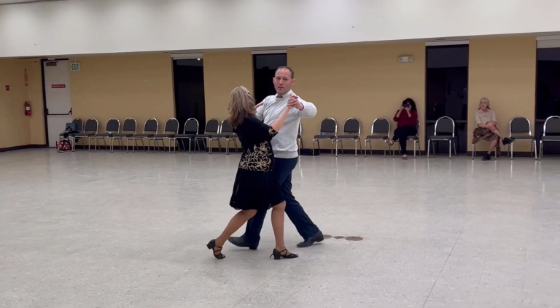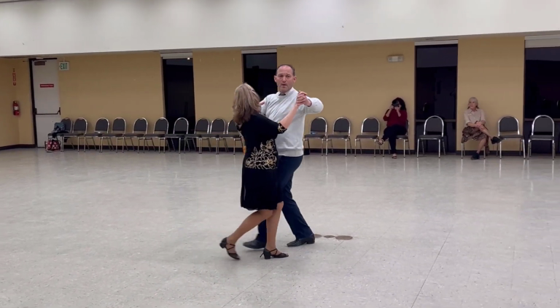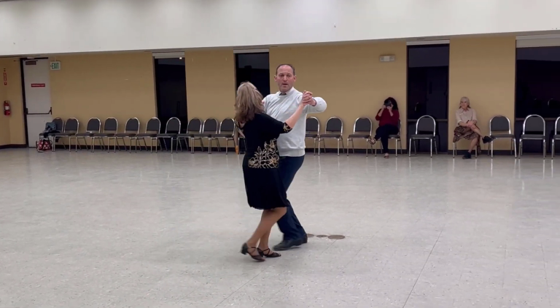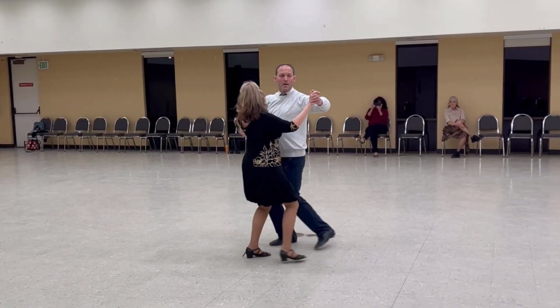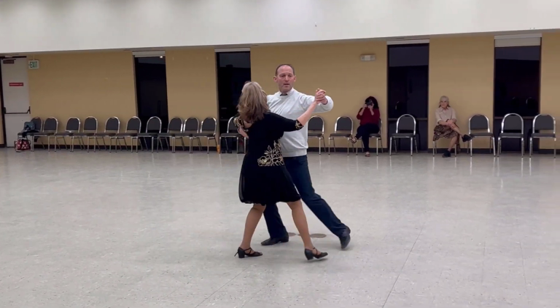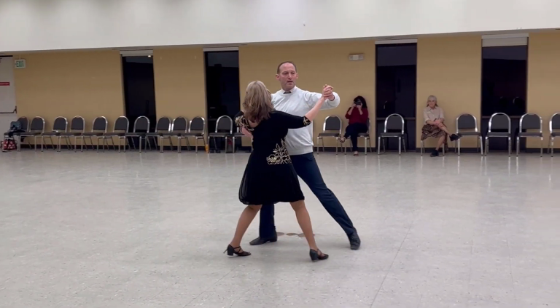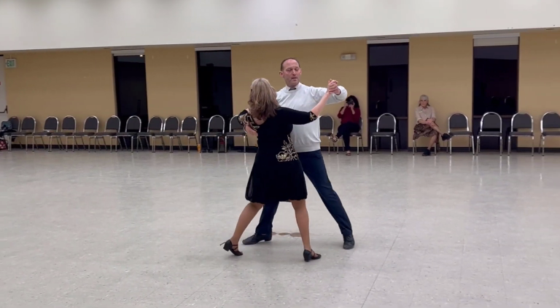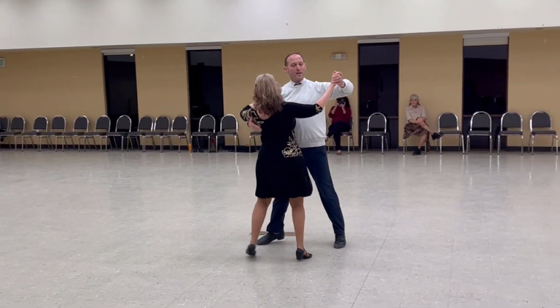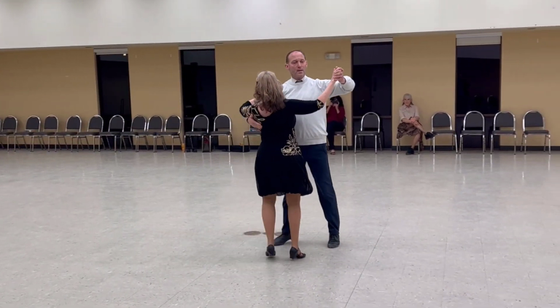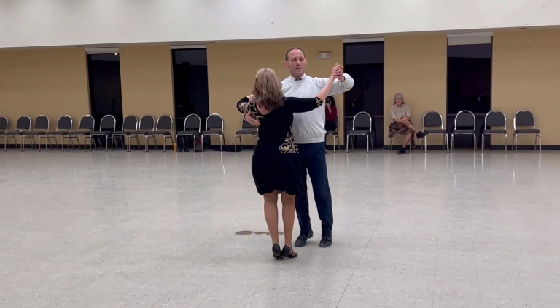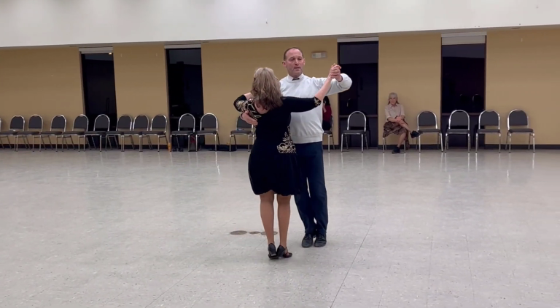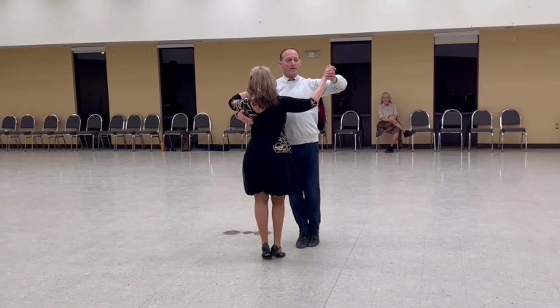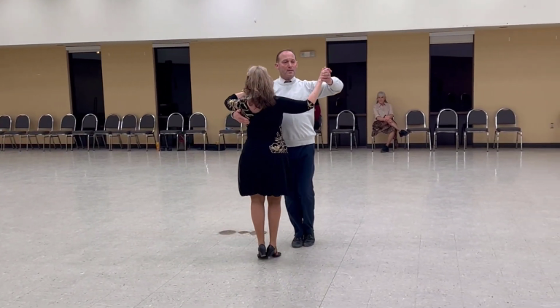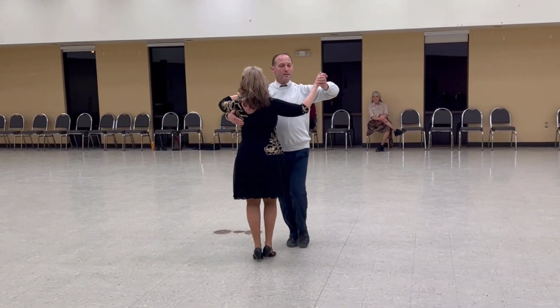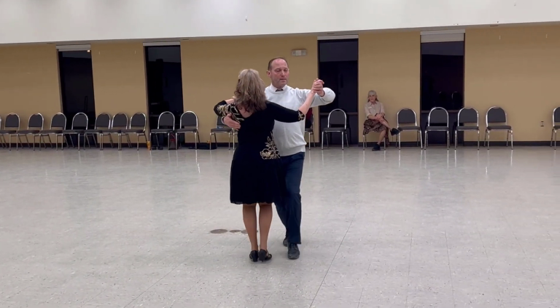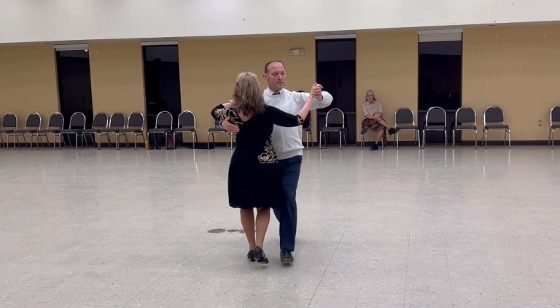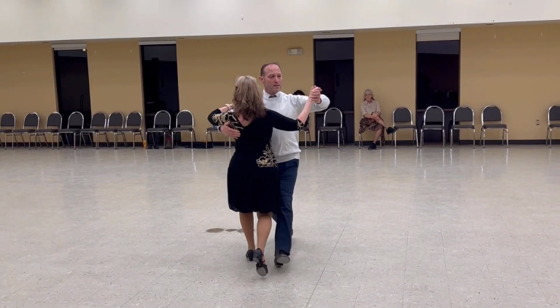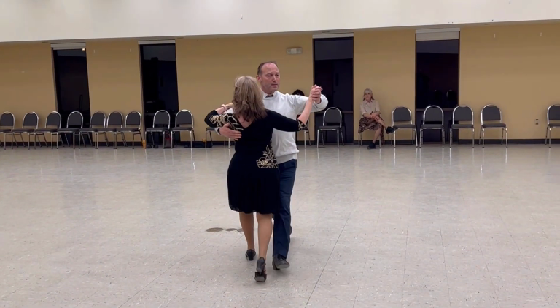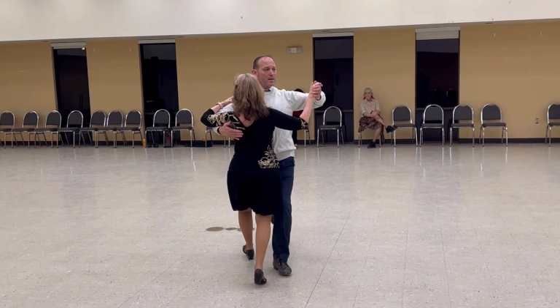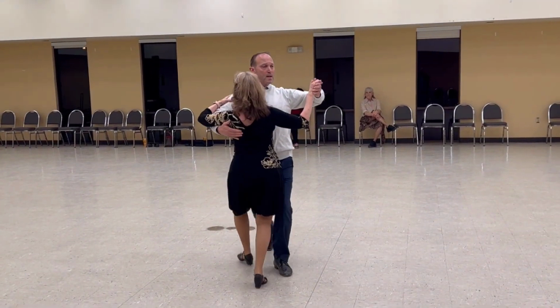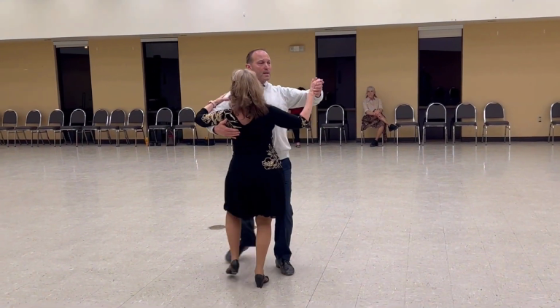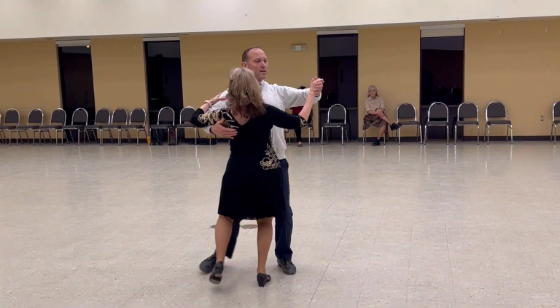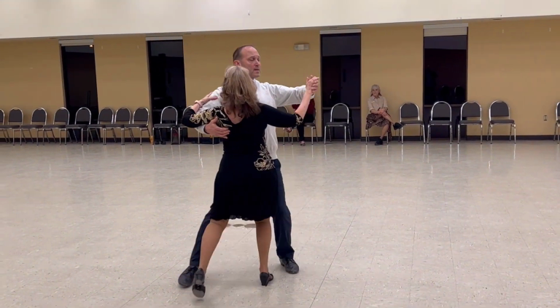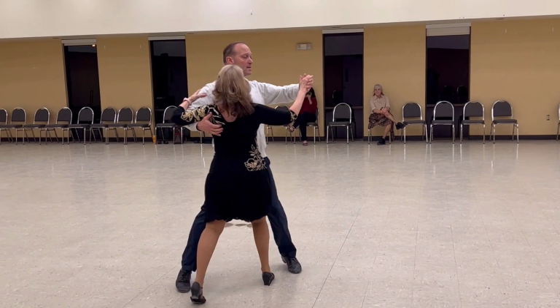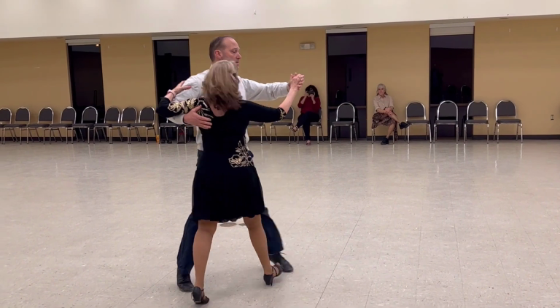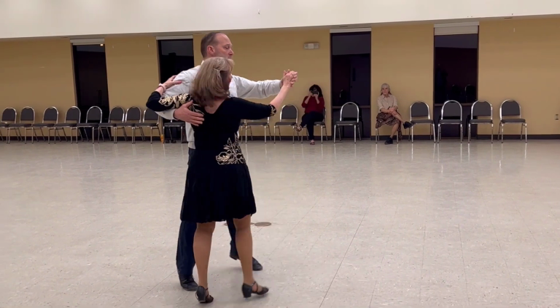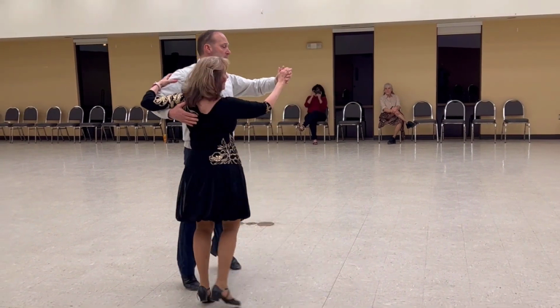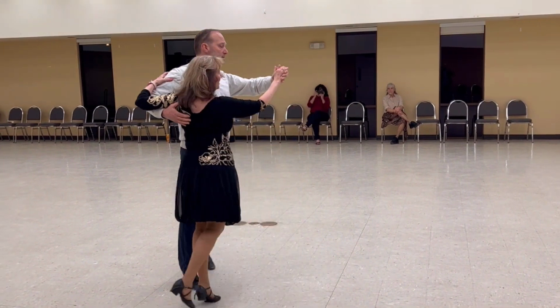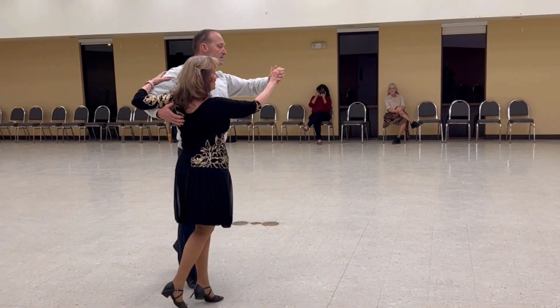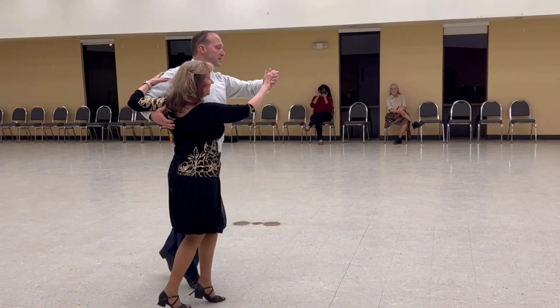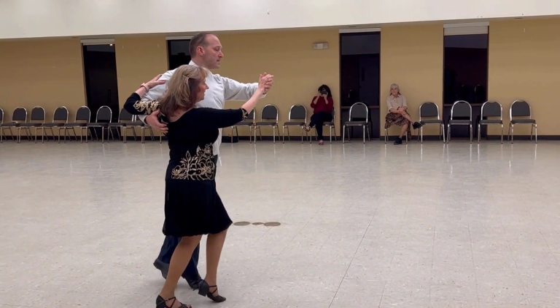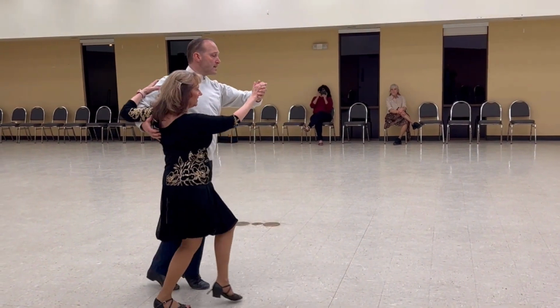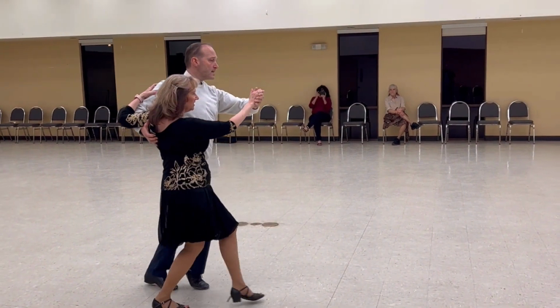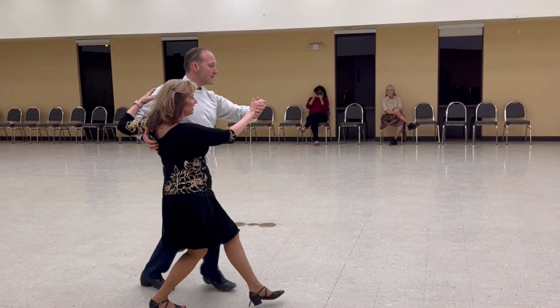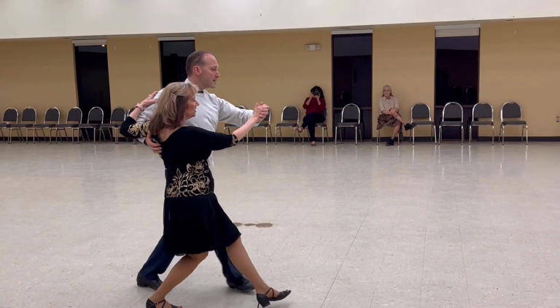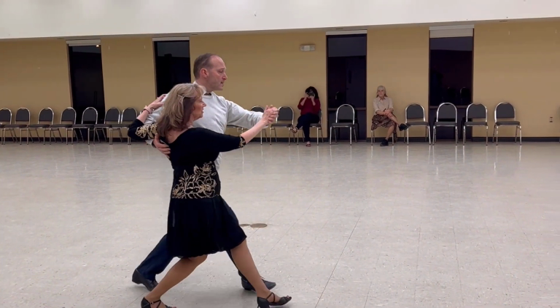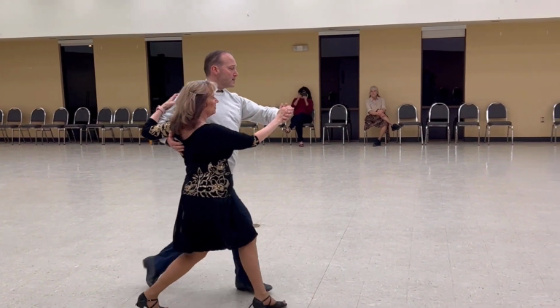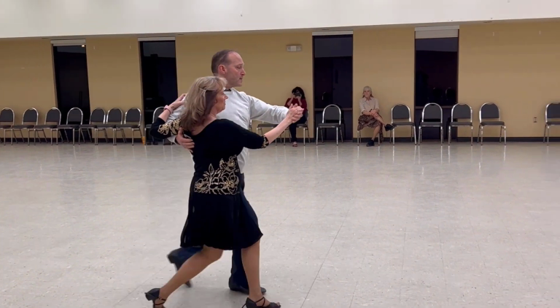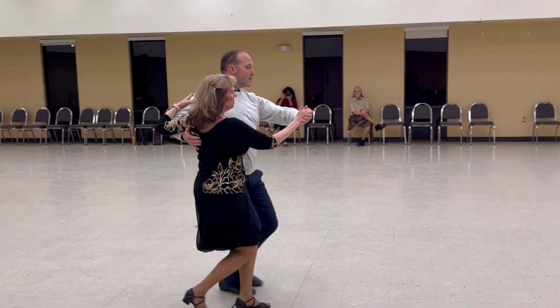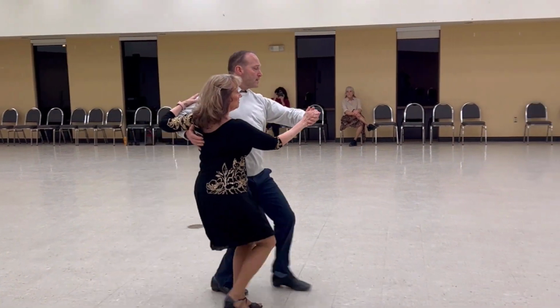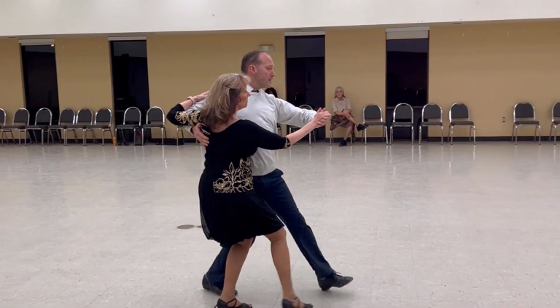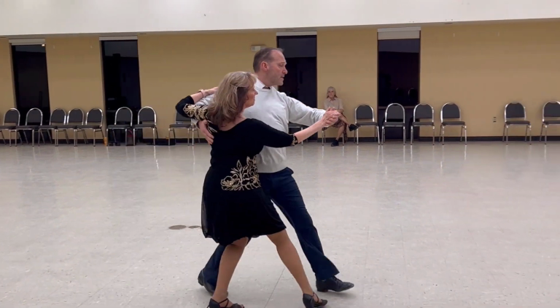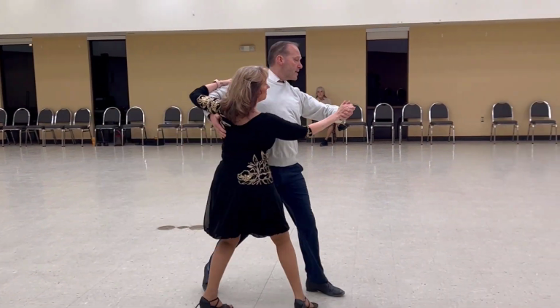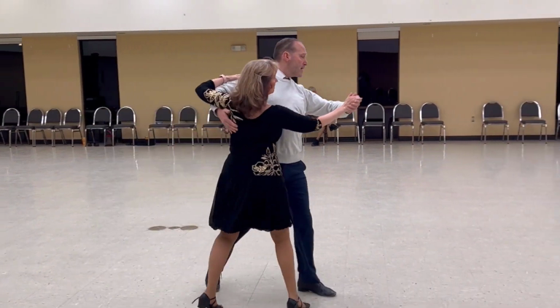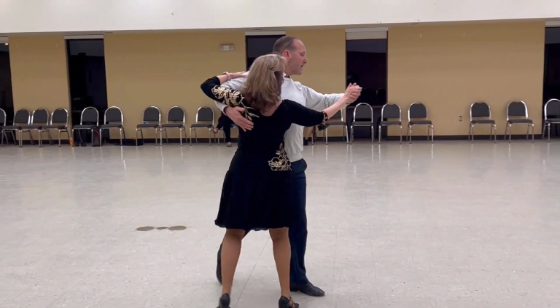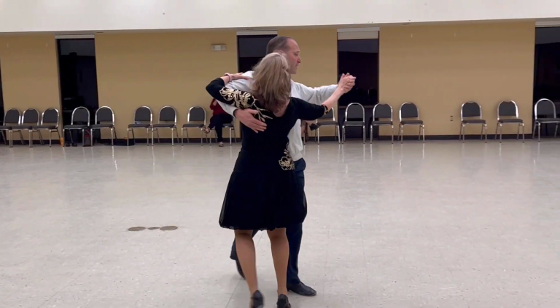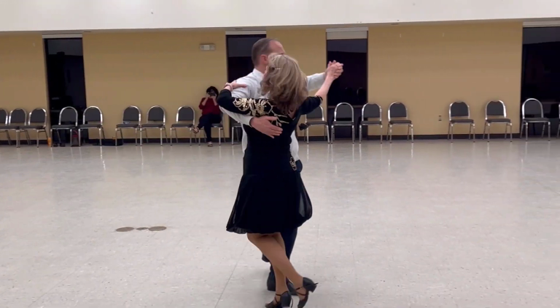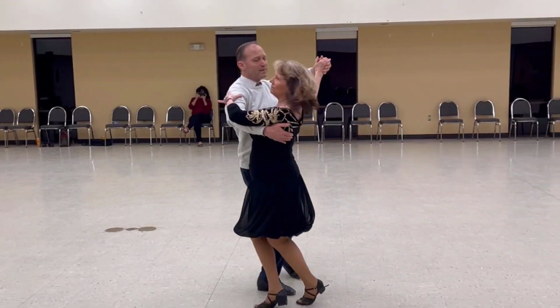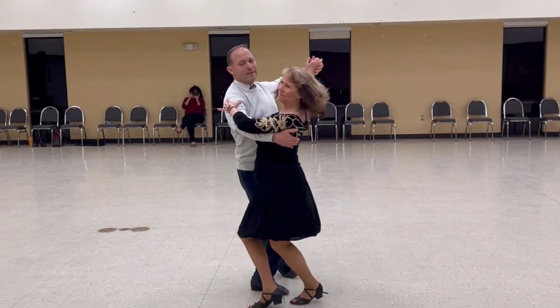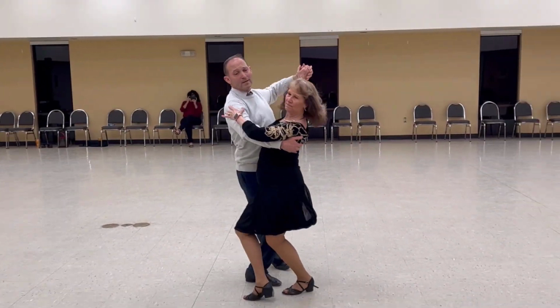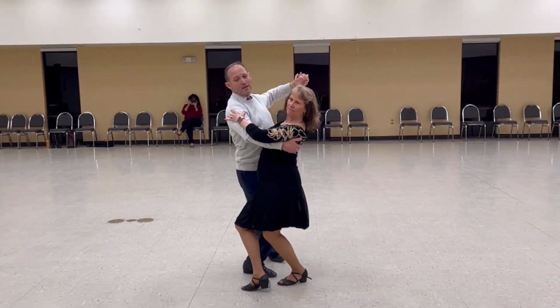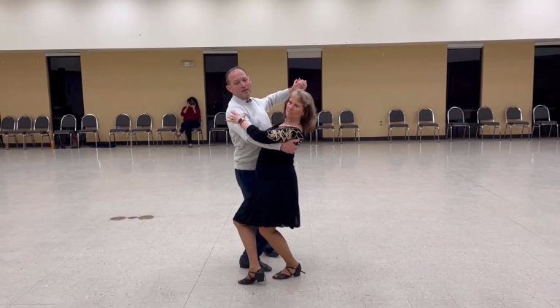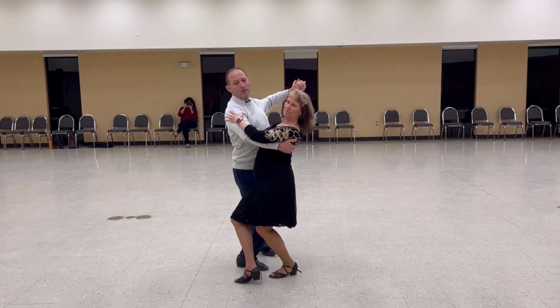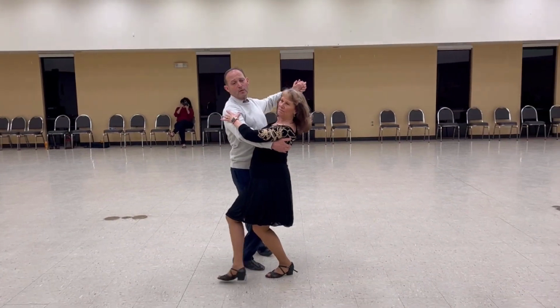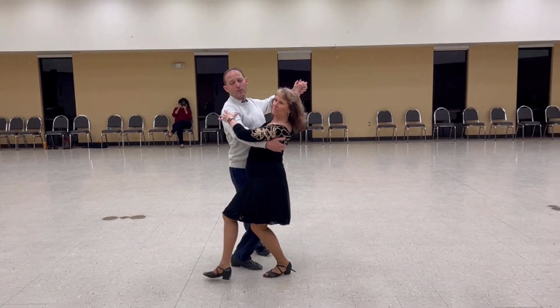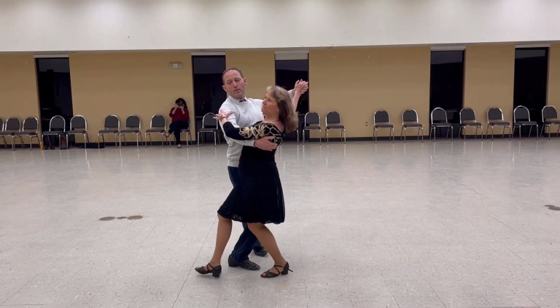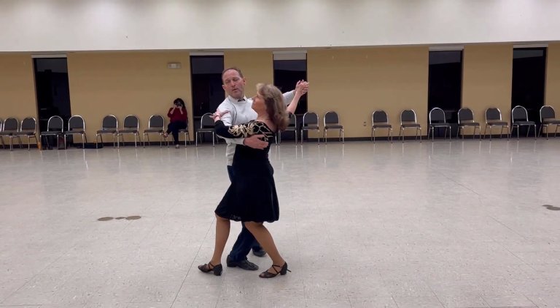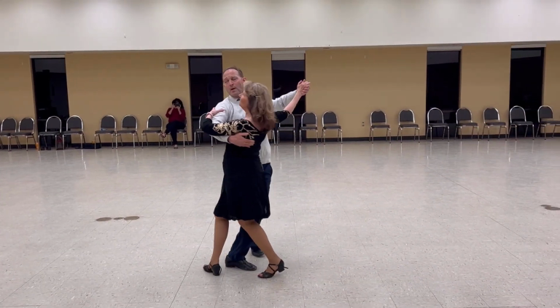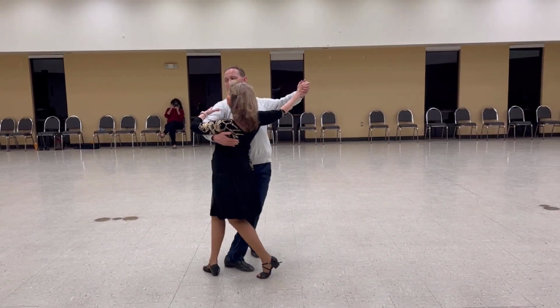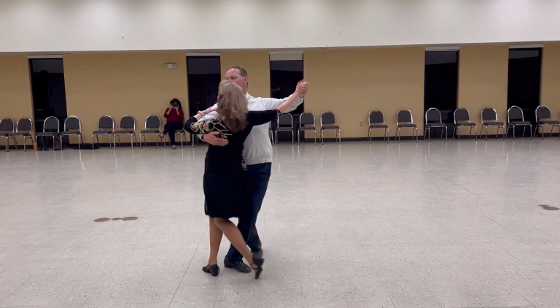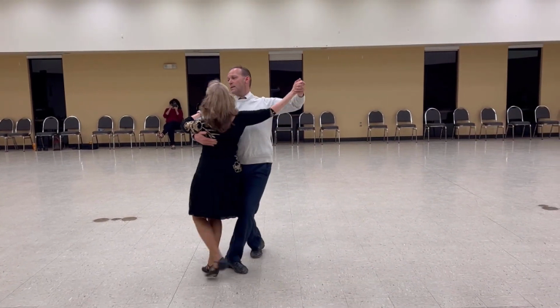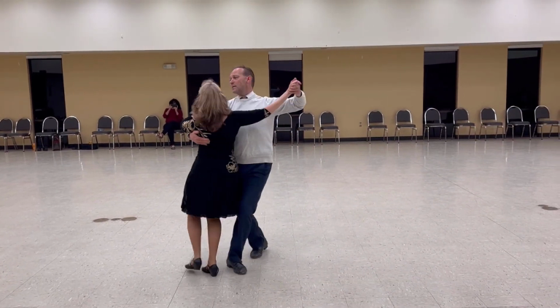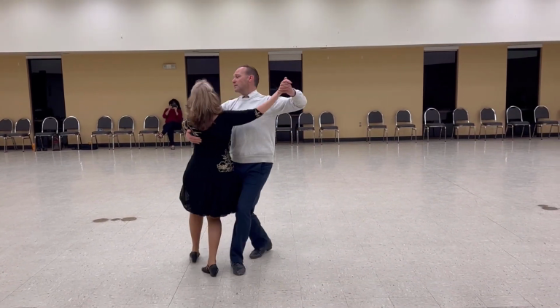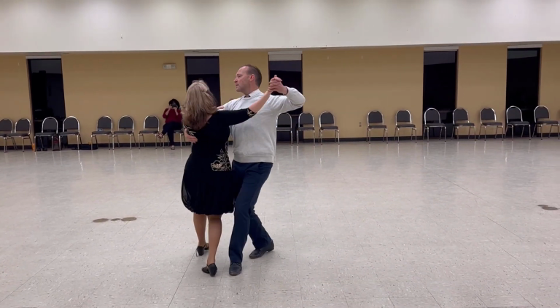Whisk. Through the left whisk. Lady slow unwind. 4 to close. Line and wall.